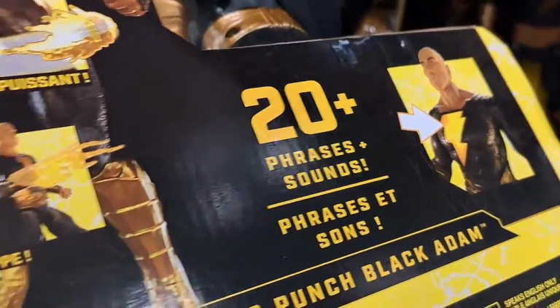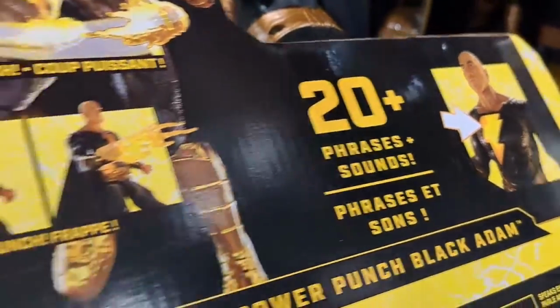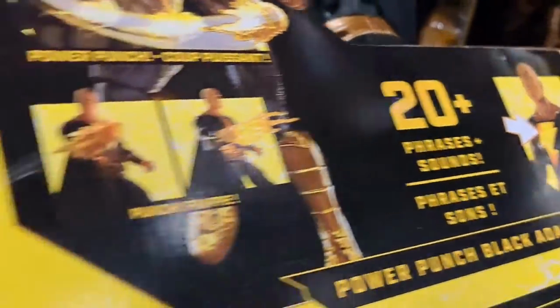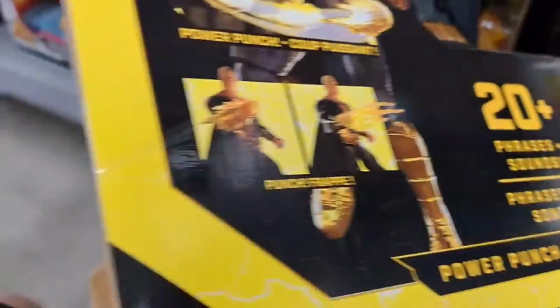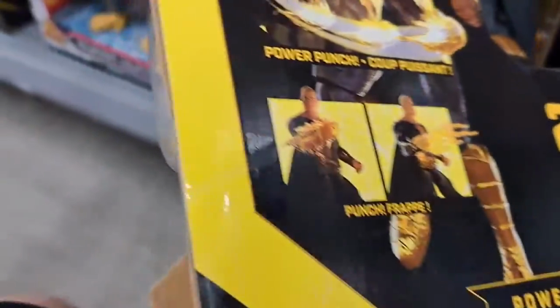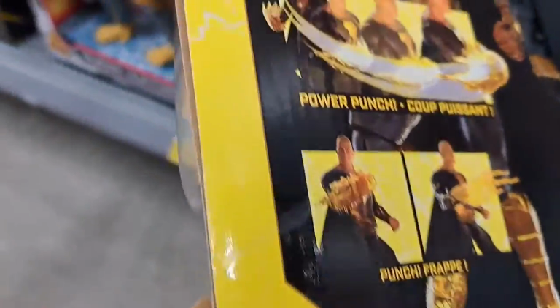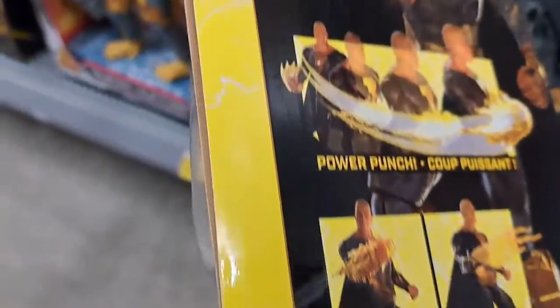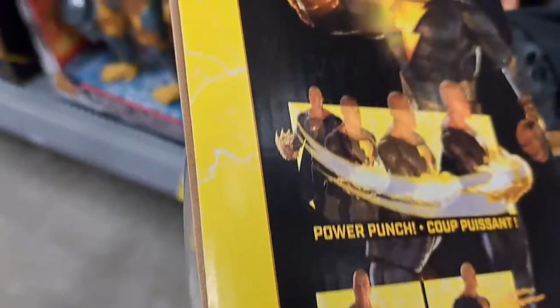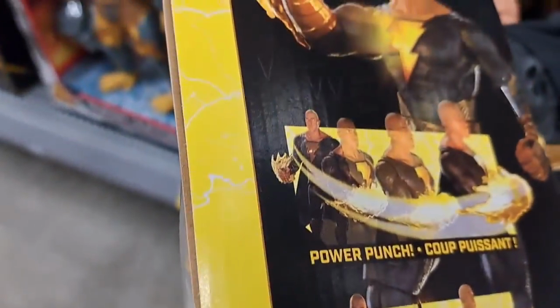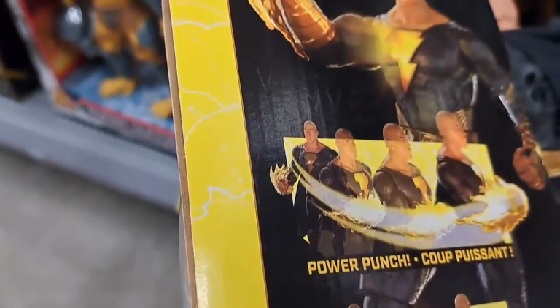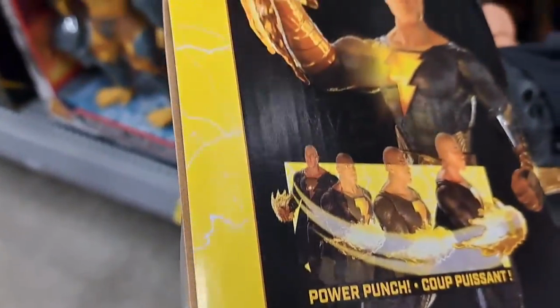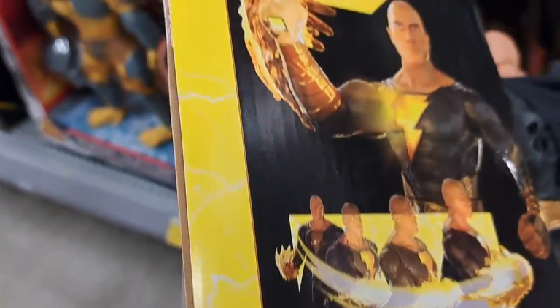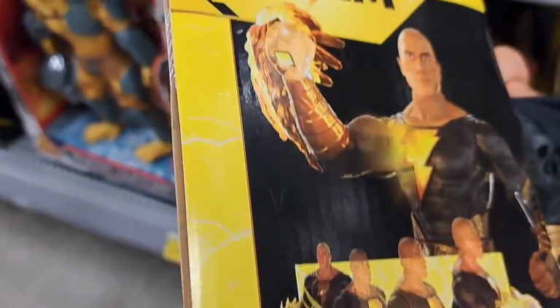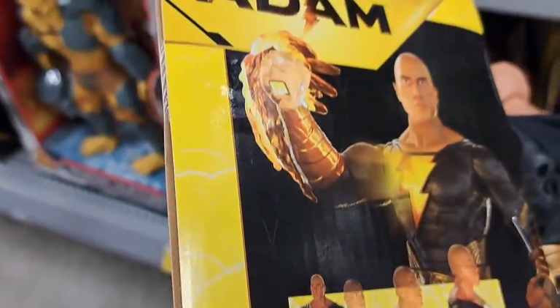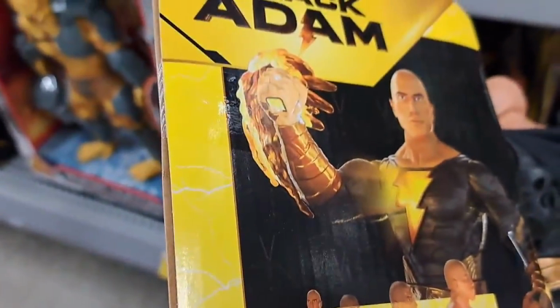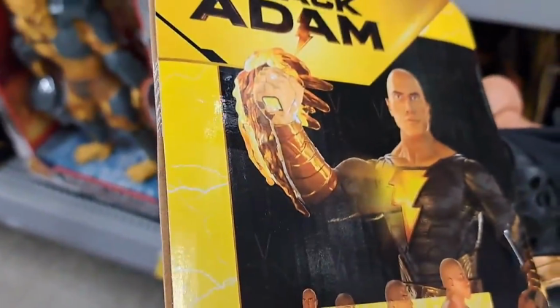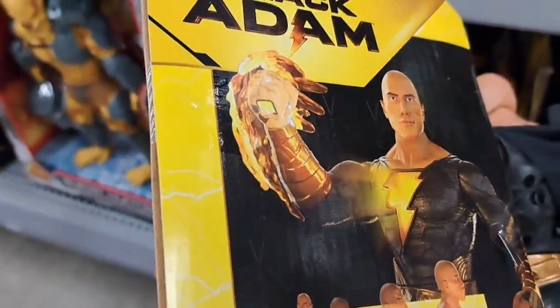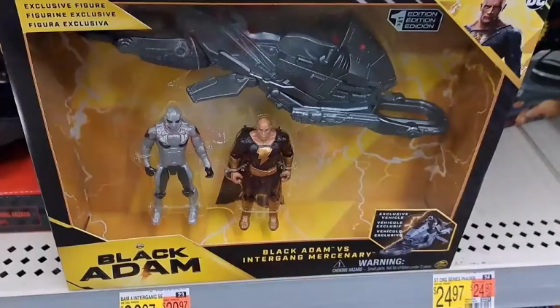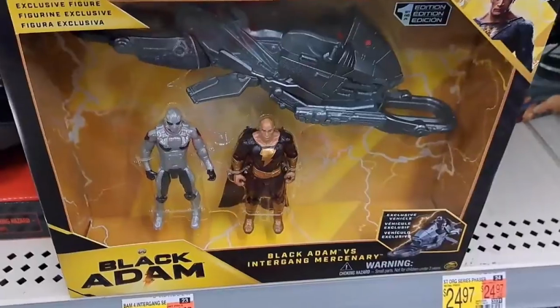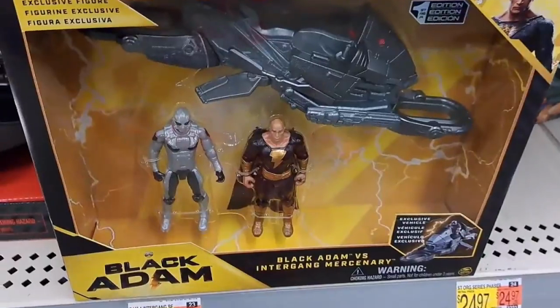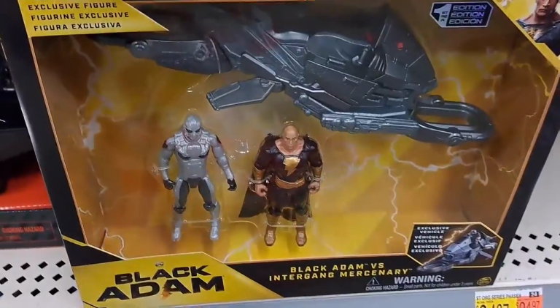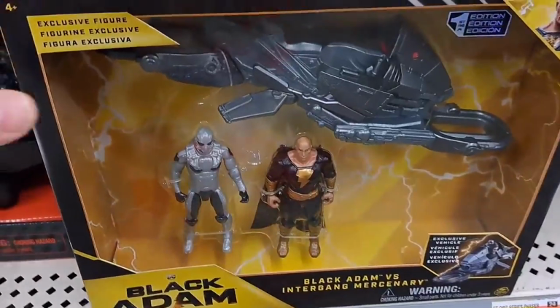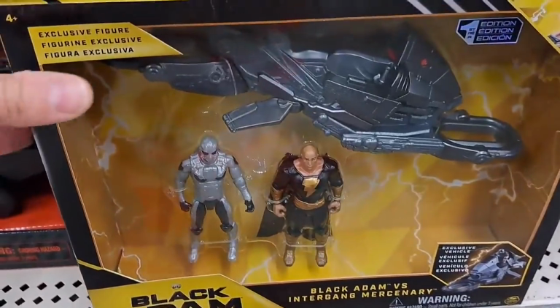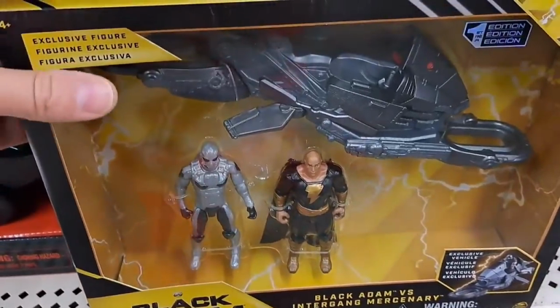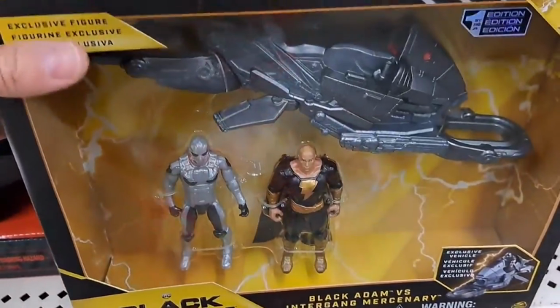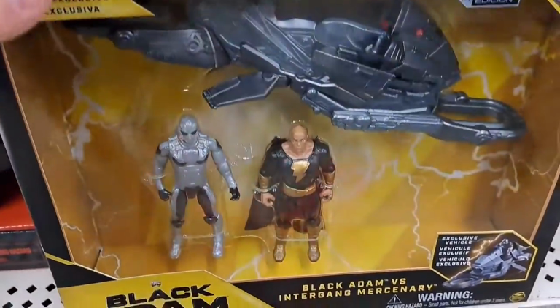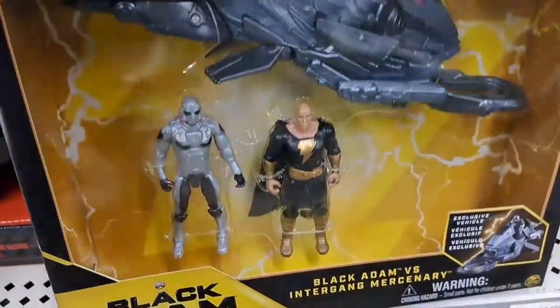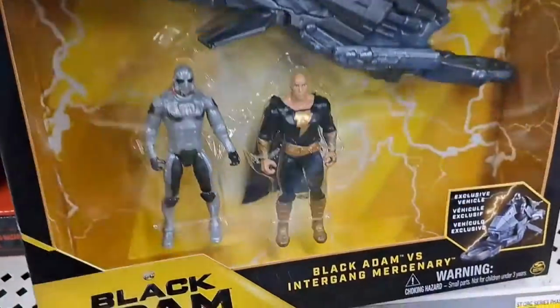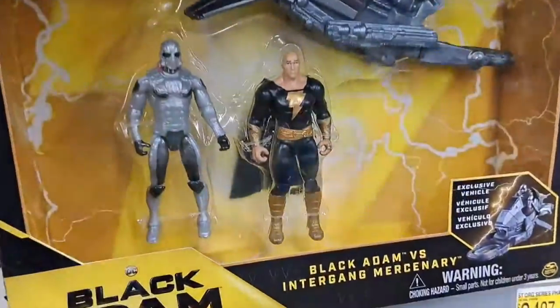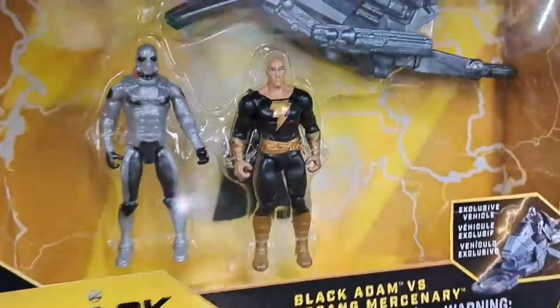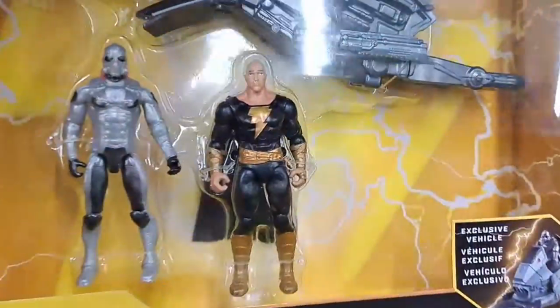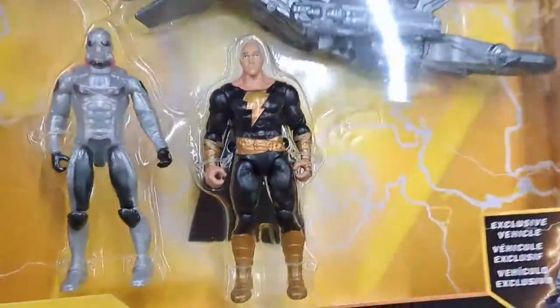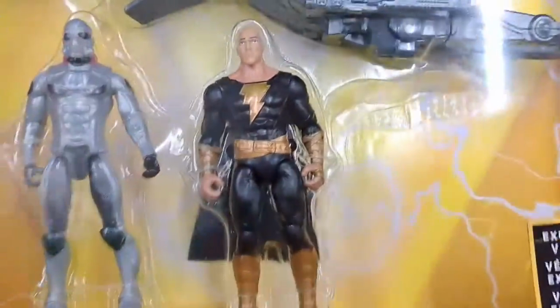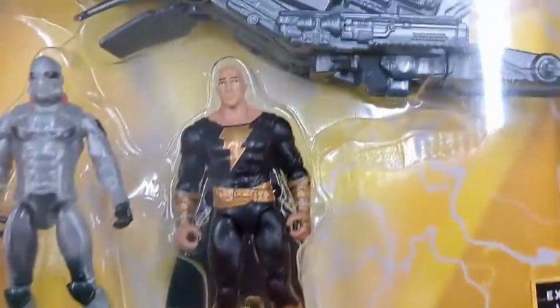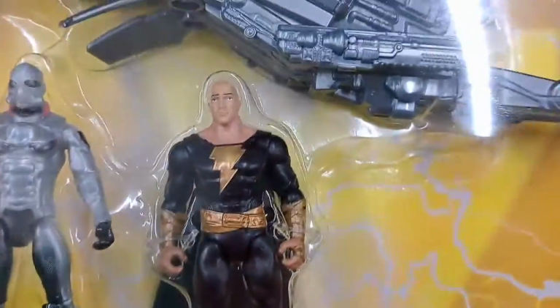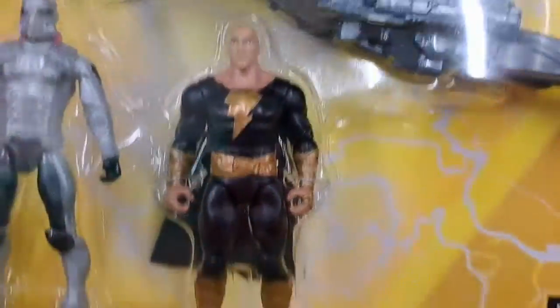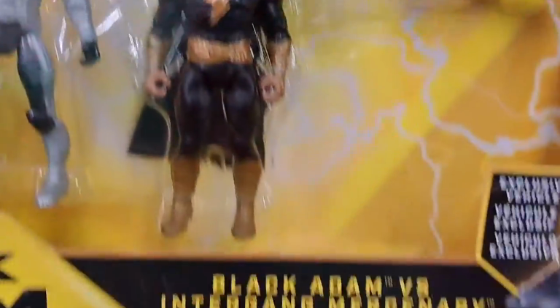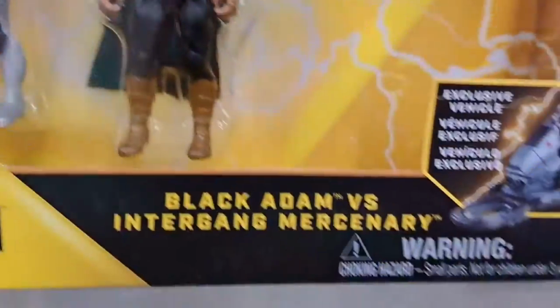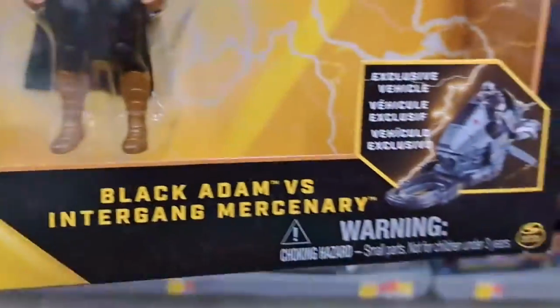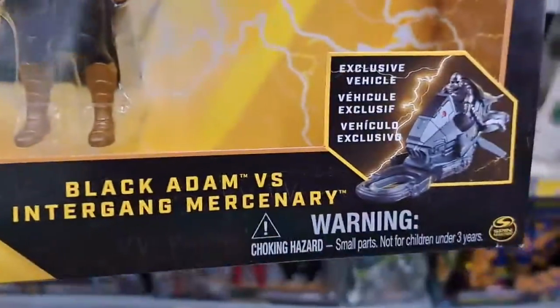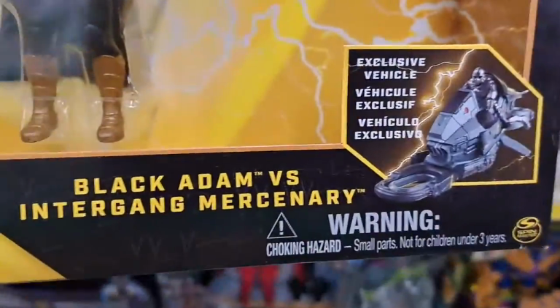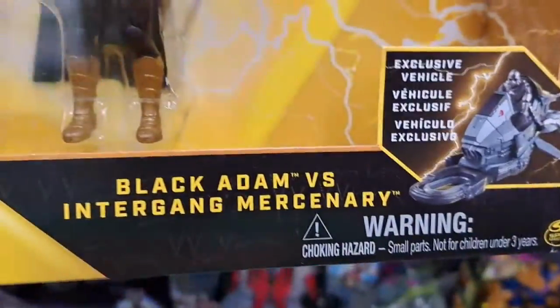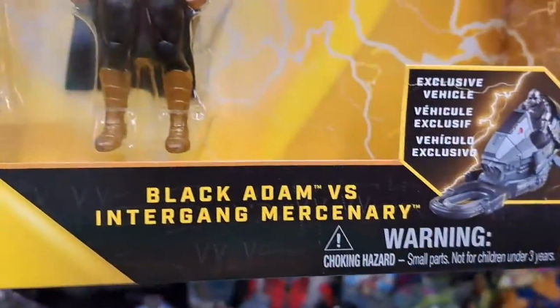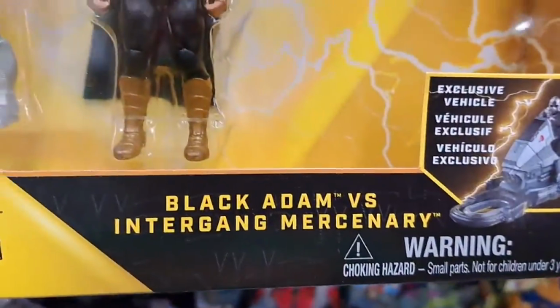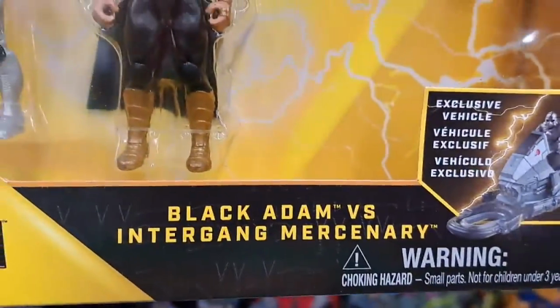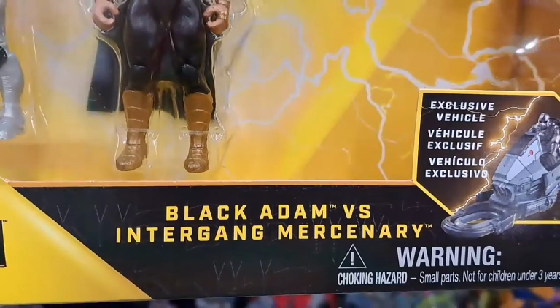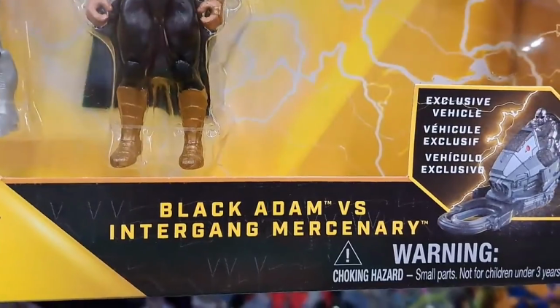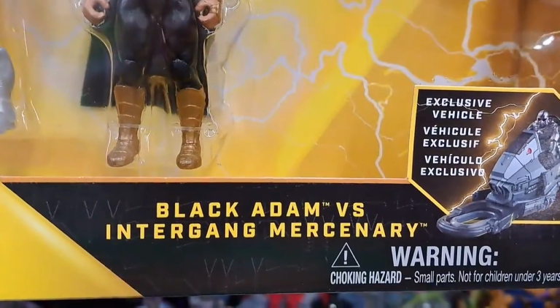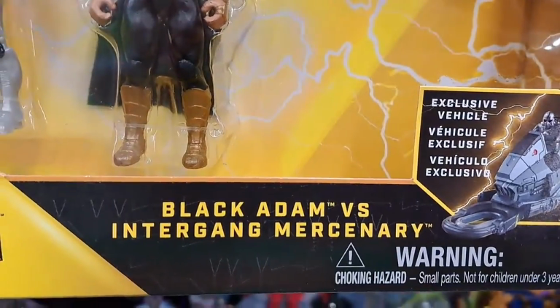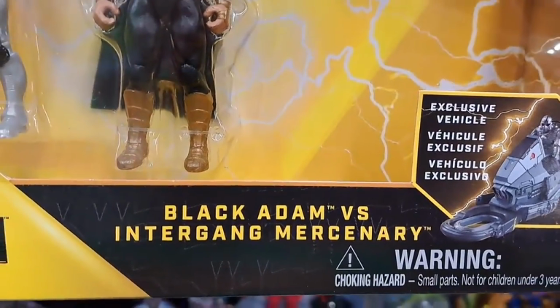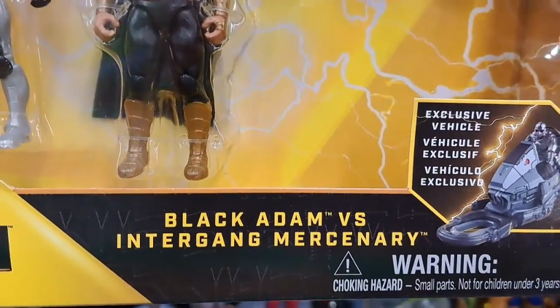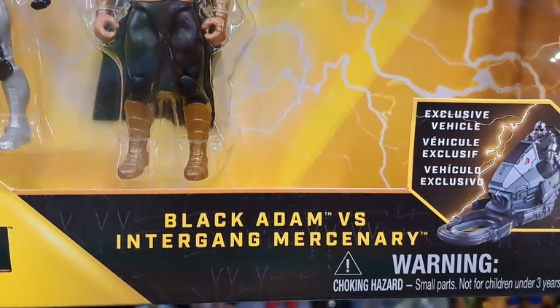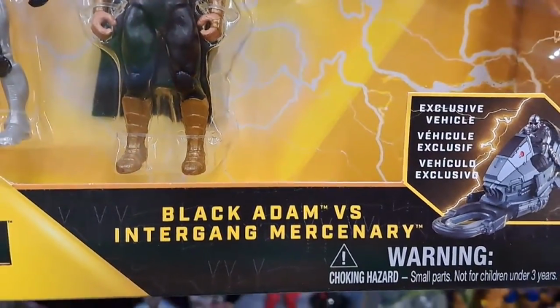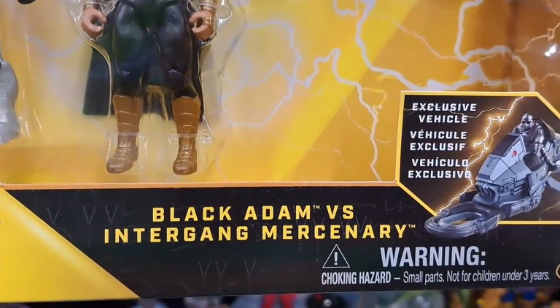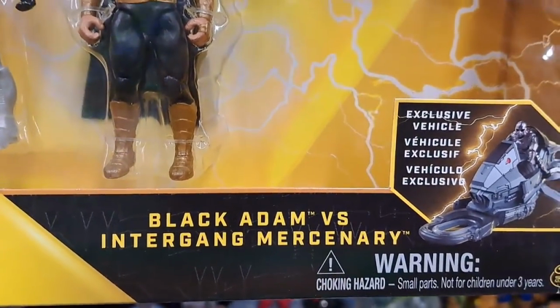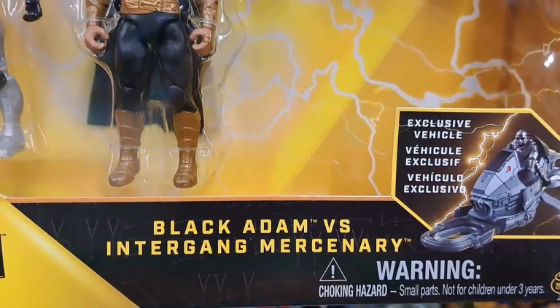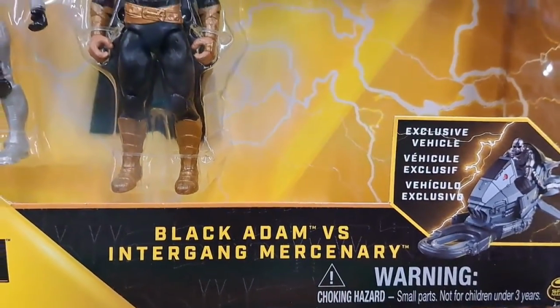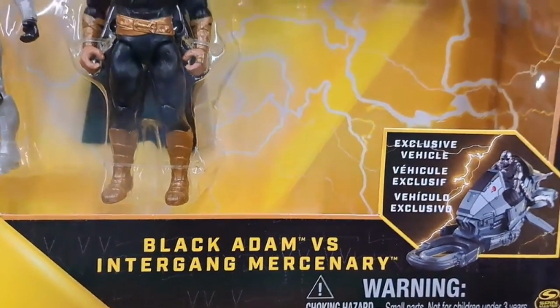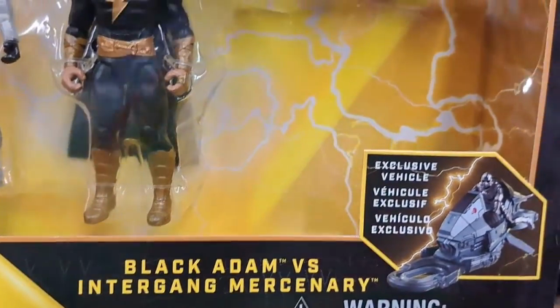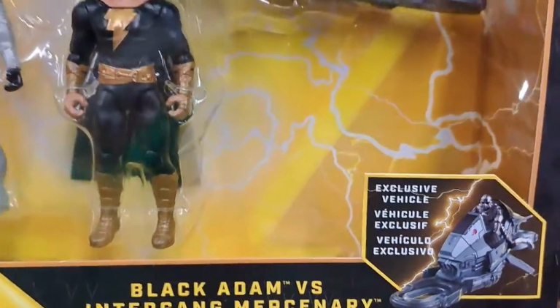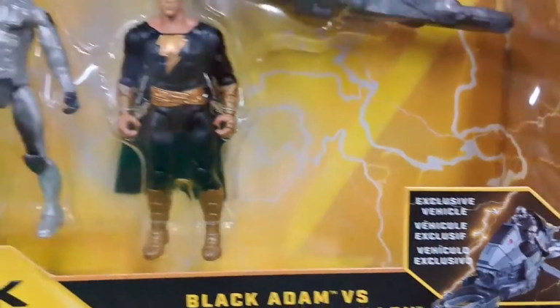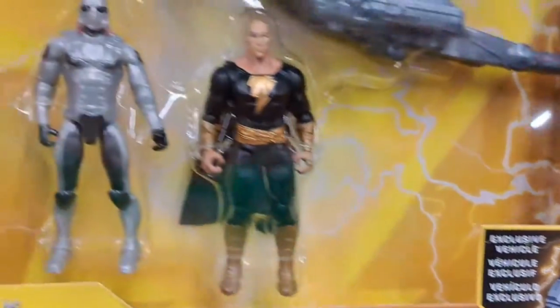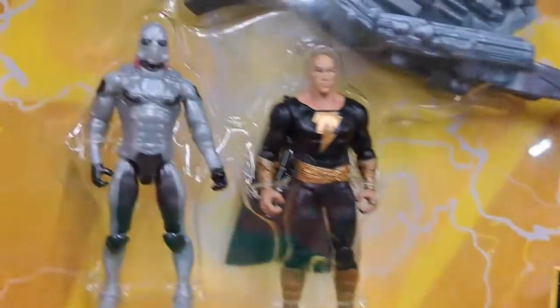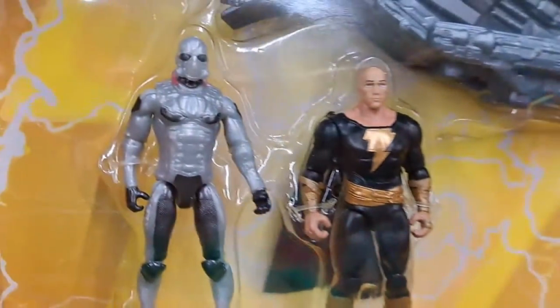Kids are gonna love this figure. This is Black Adam versus Inter Gang Mercenary.